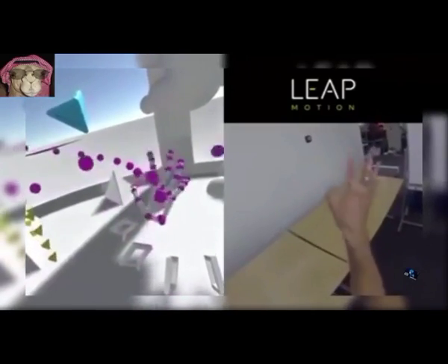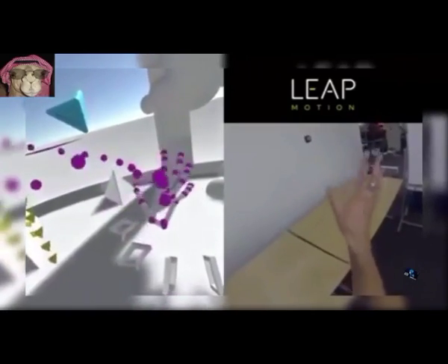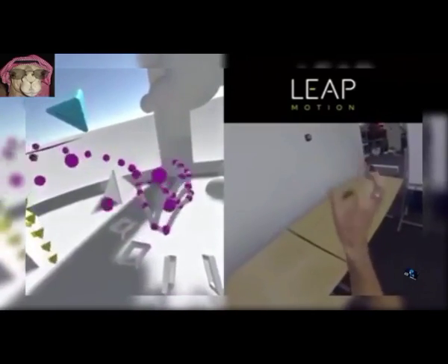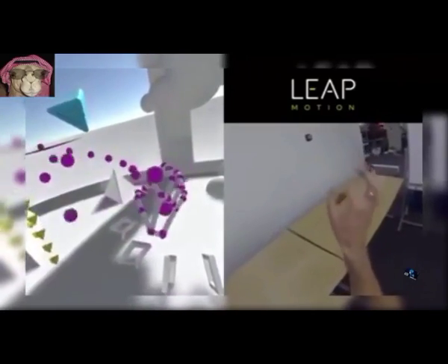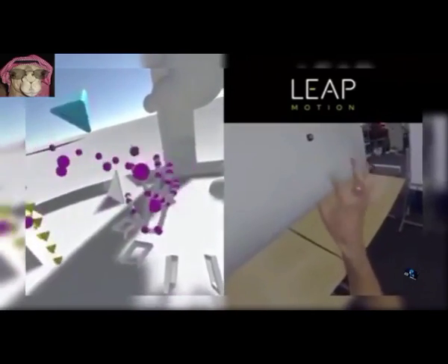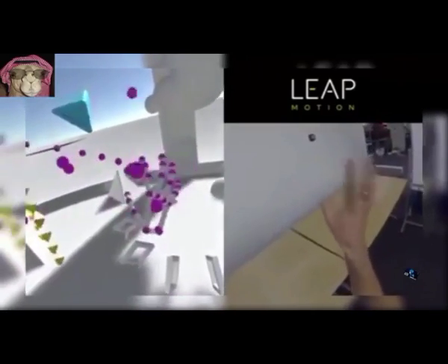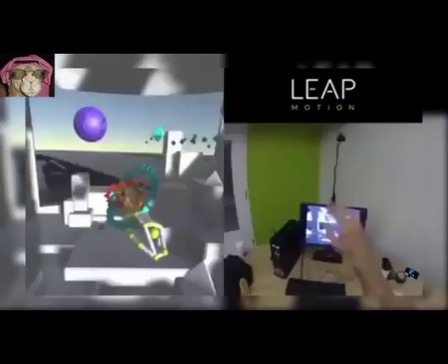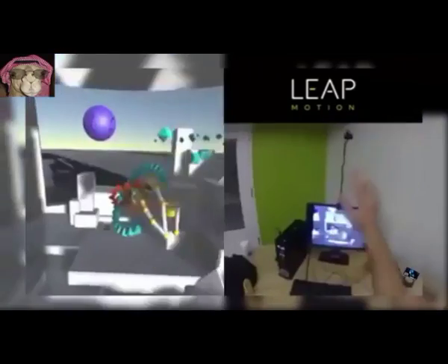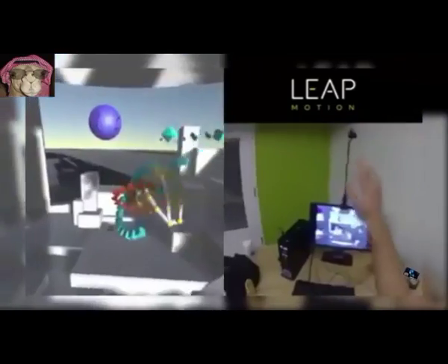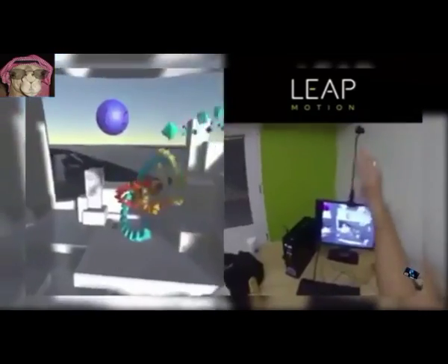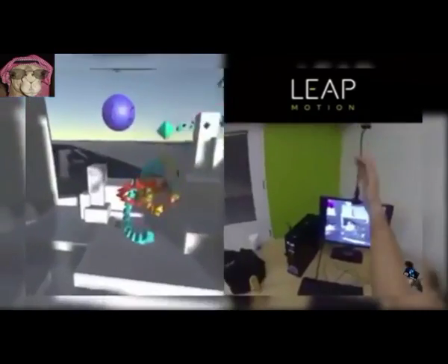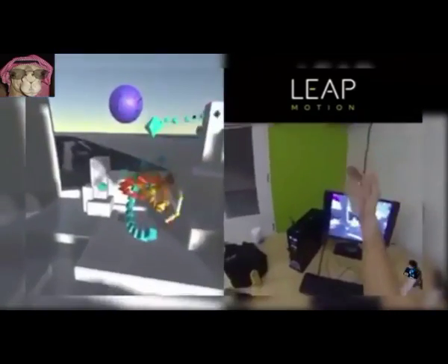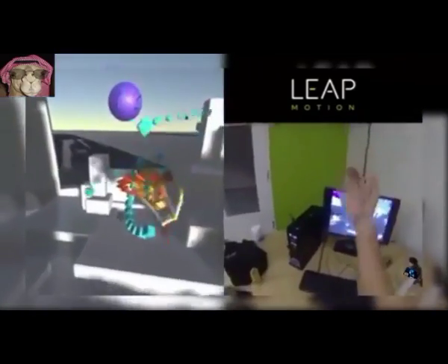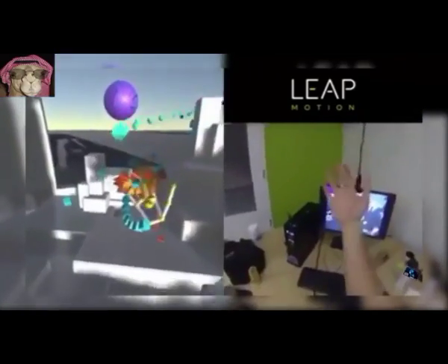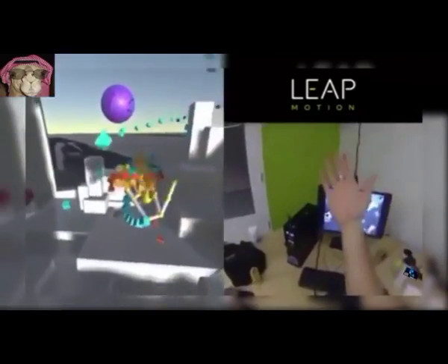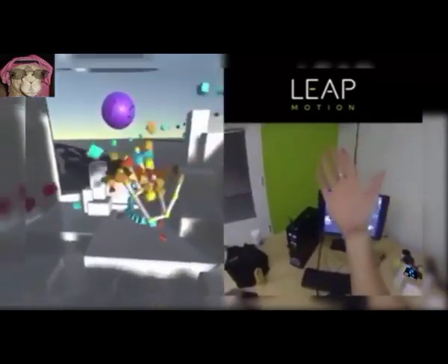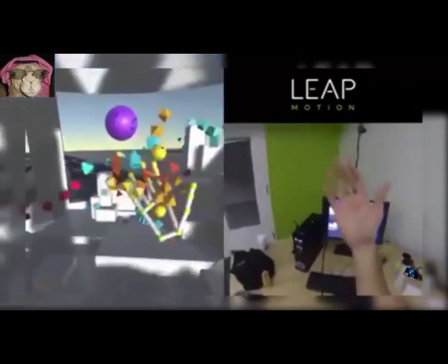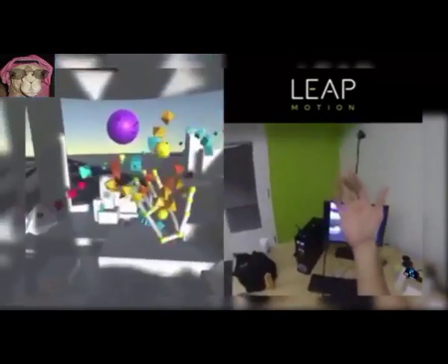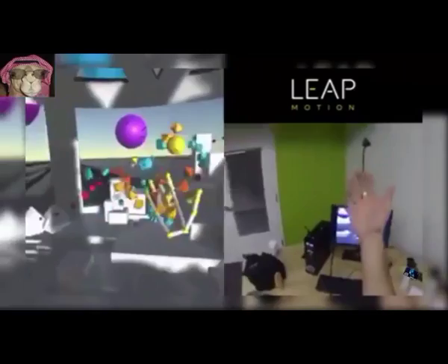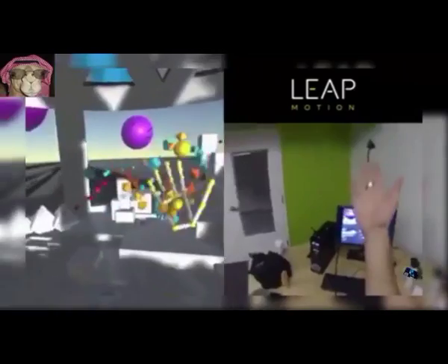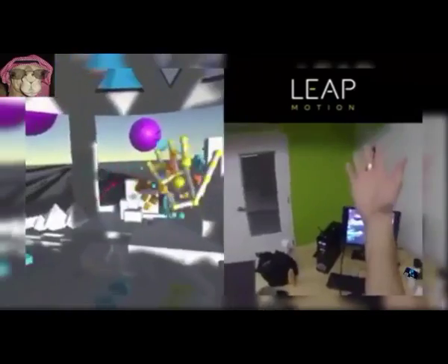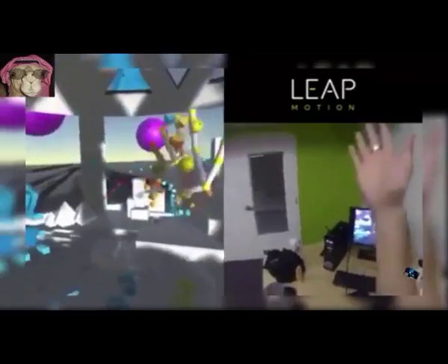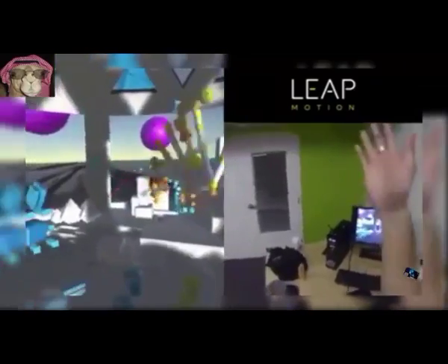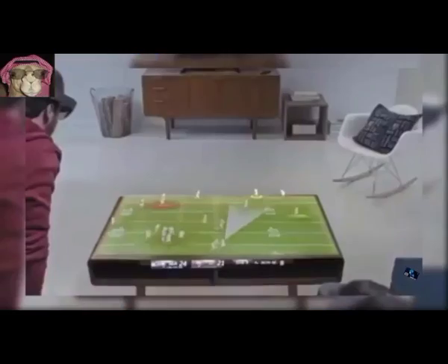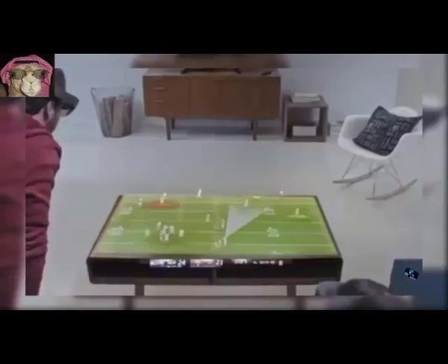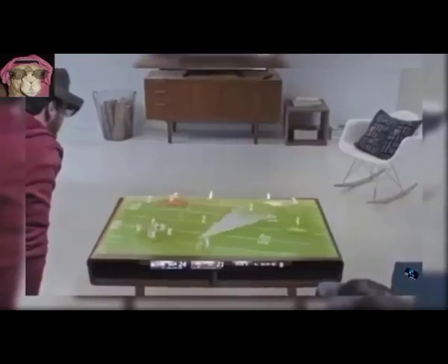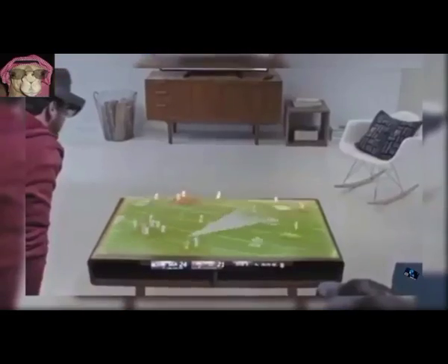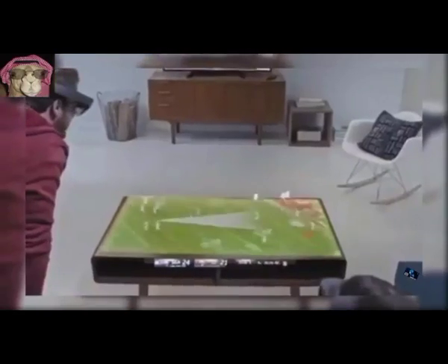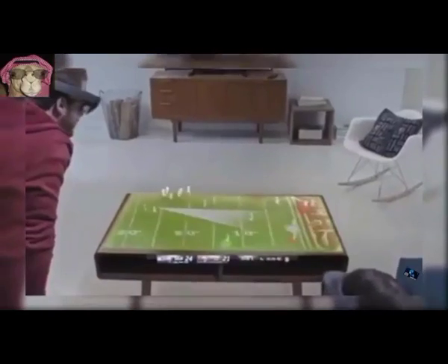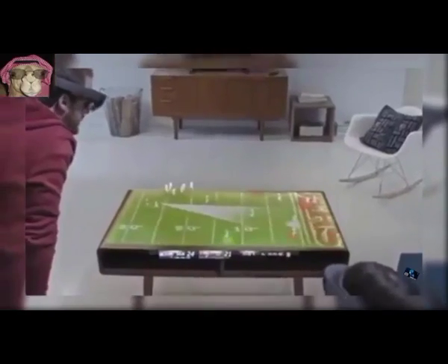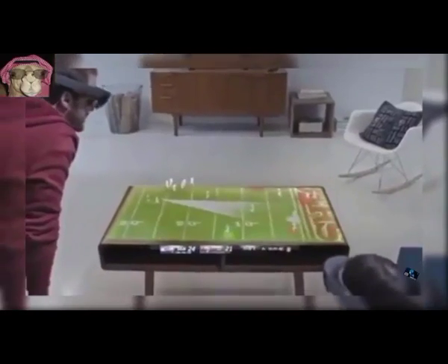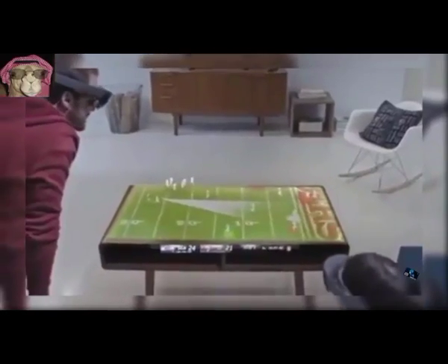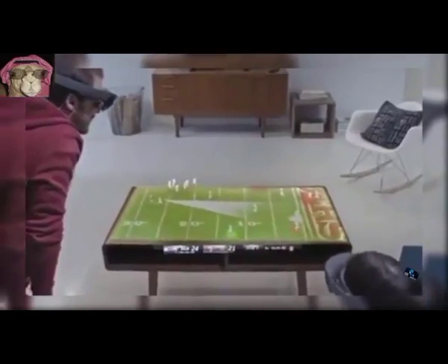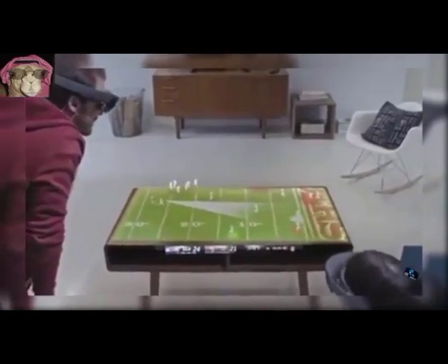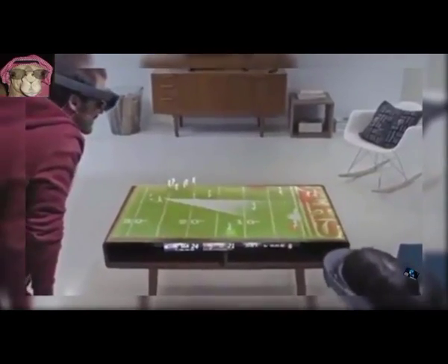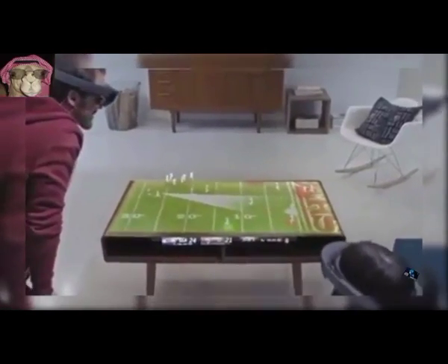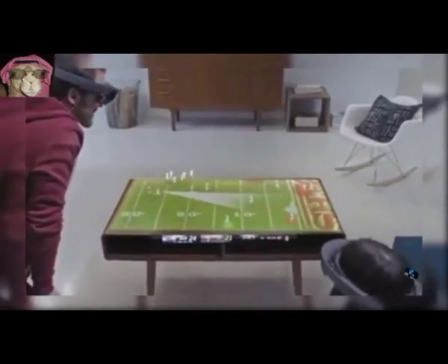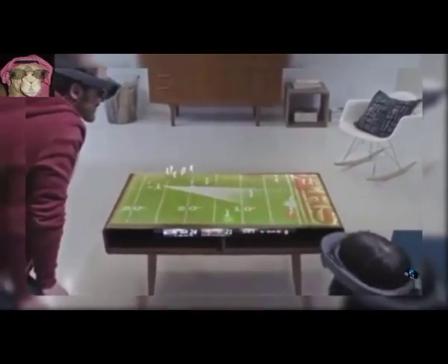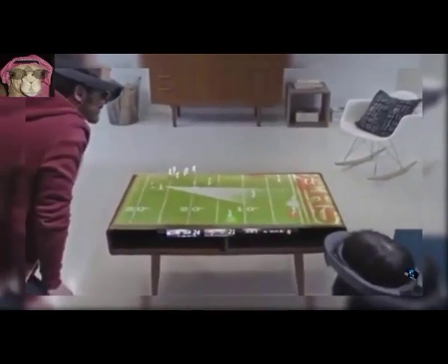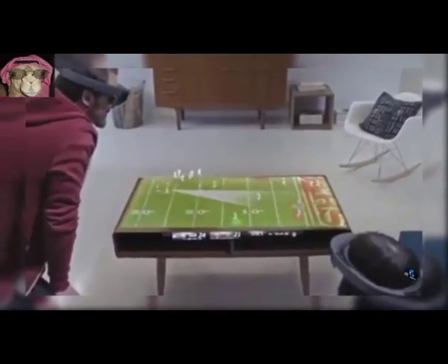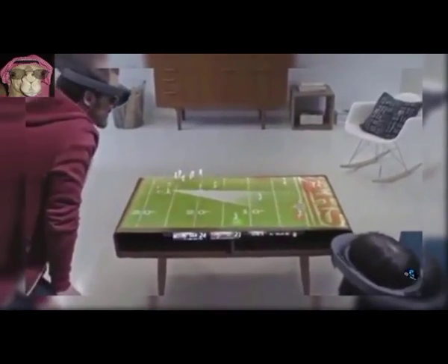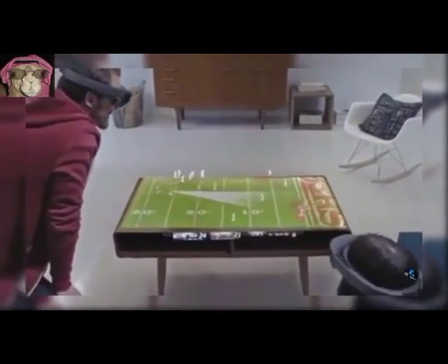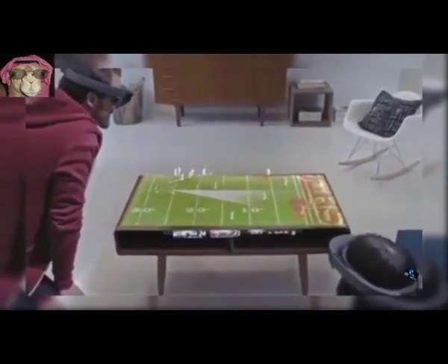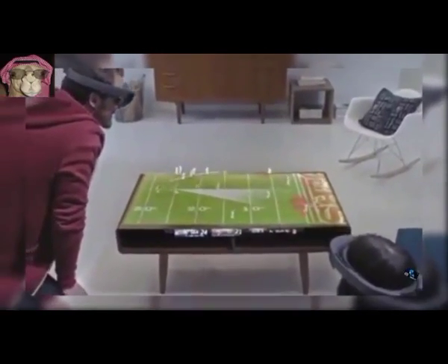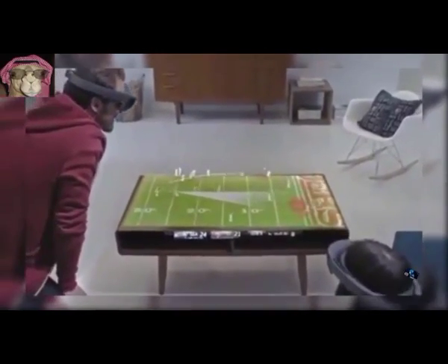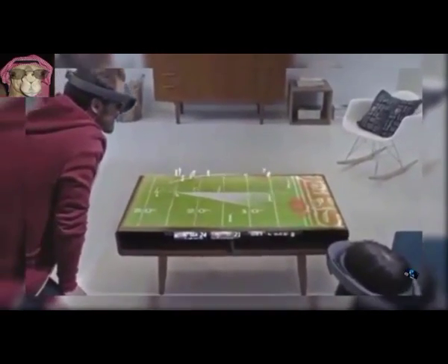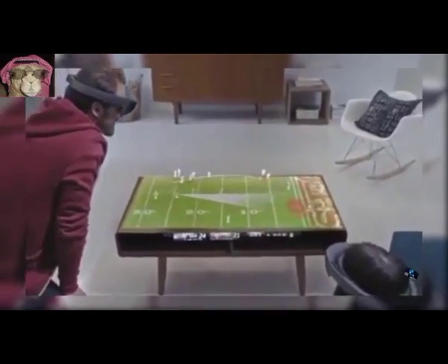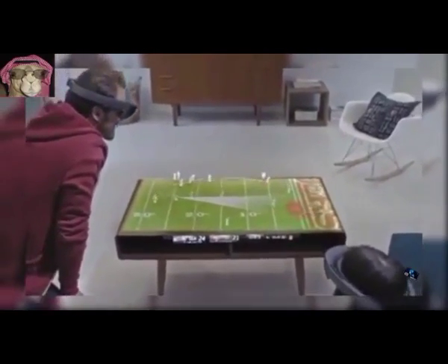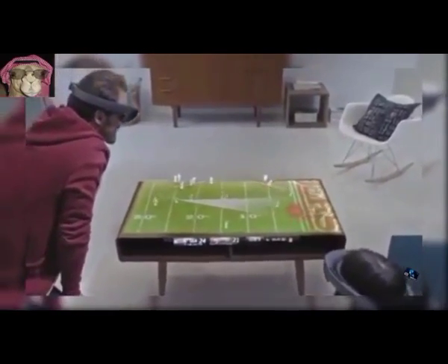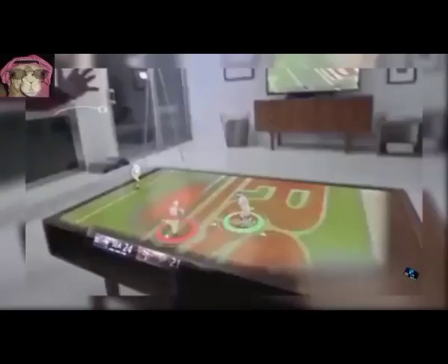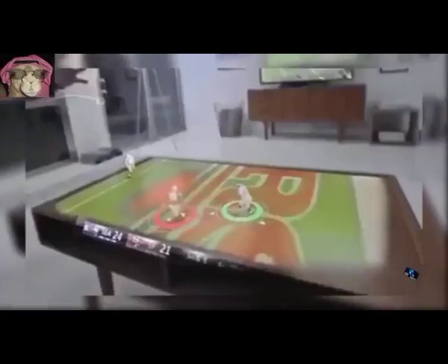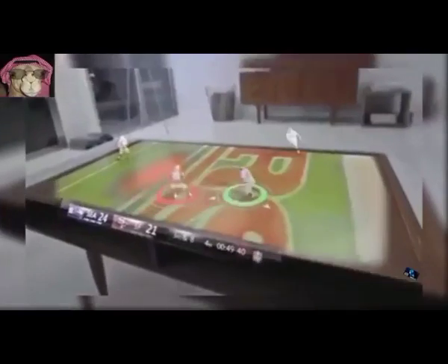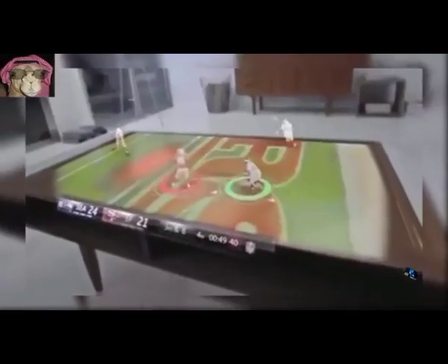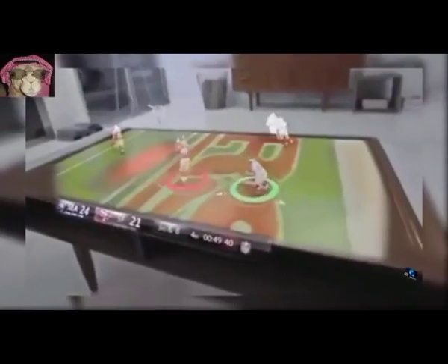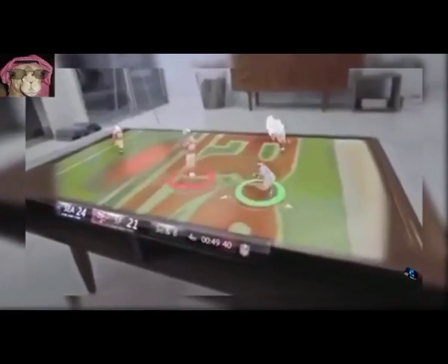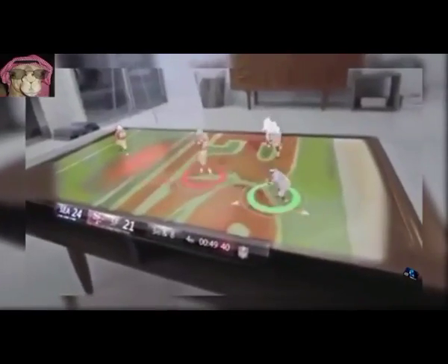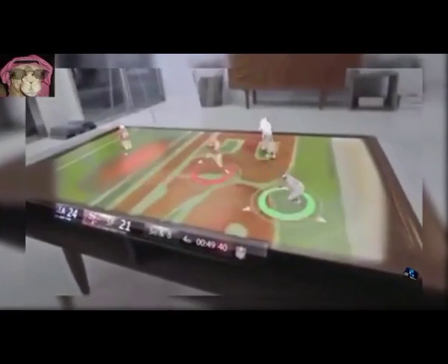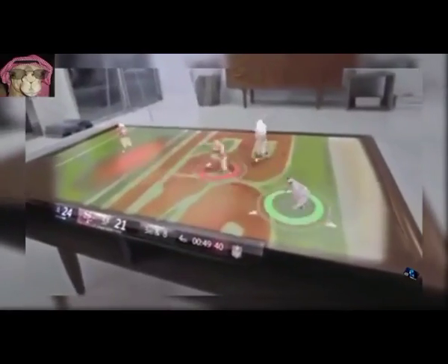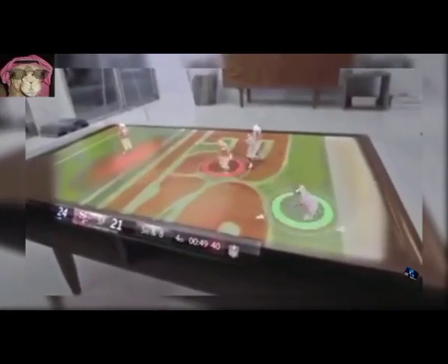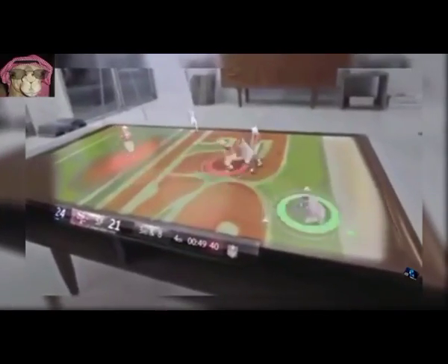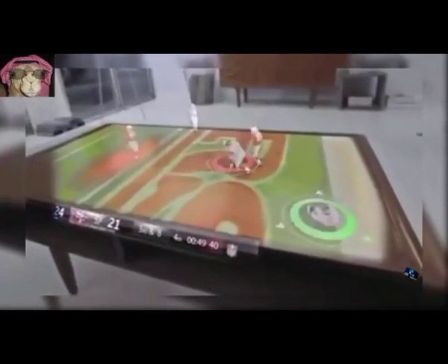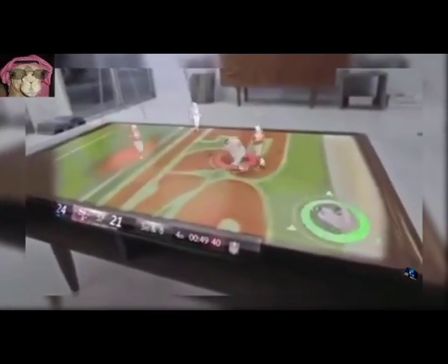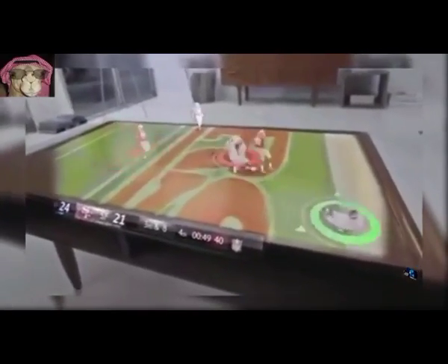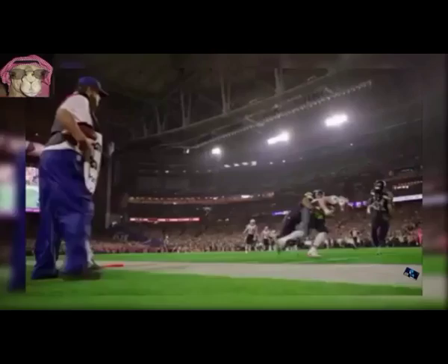34. Football Holographic. Extends football games beyond your existing screen.